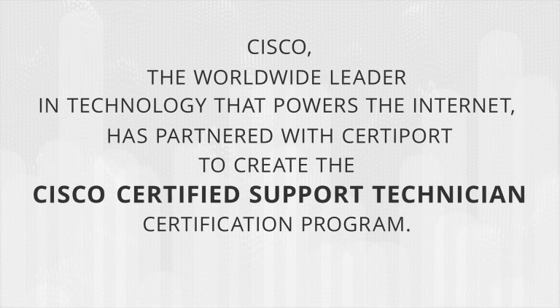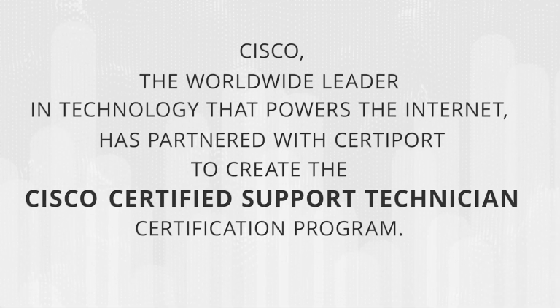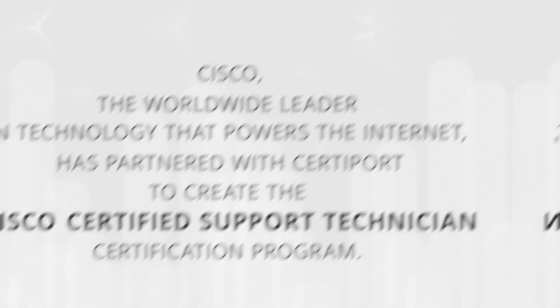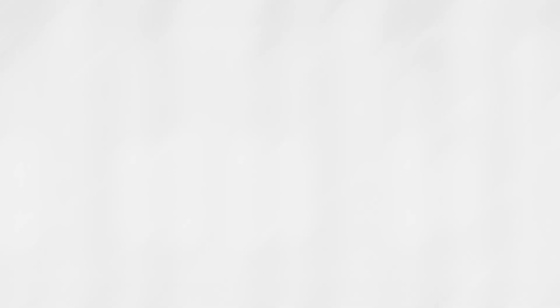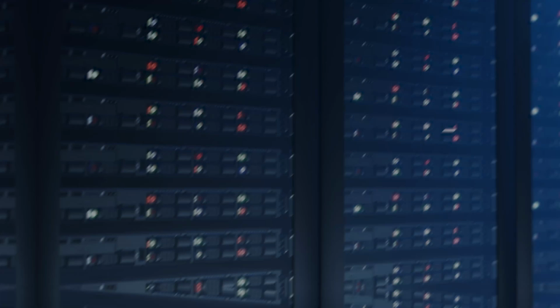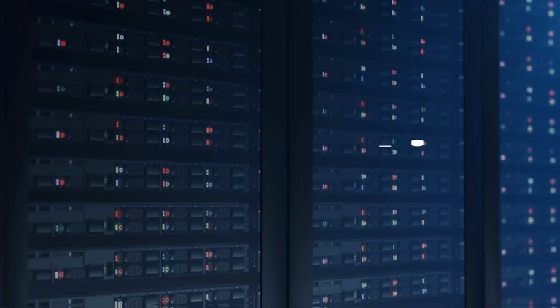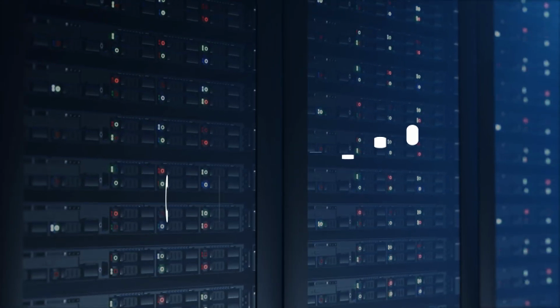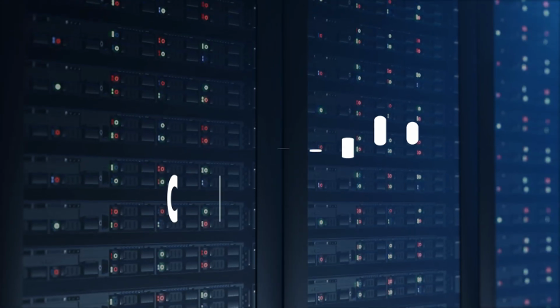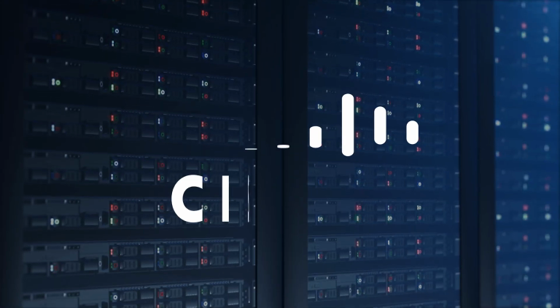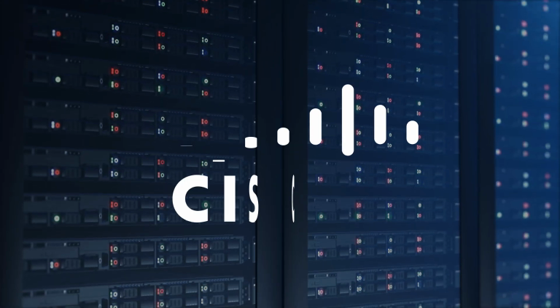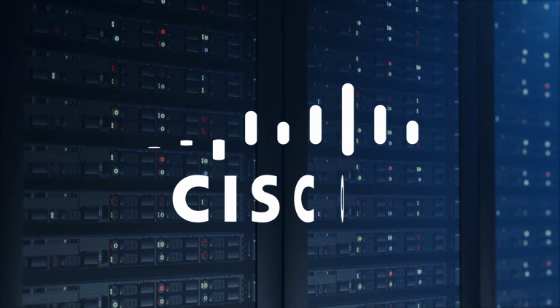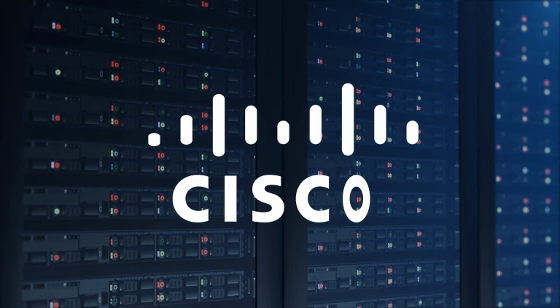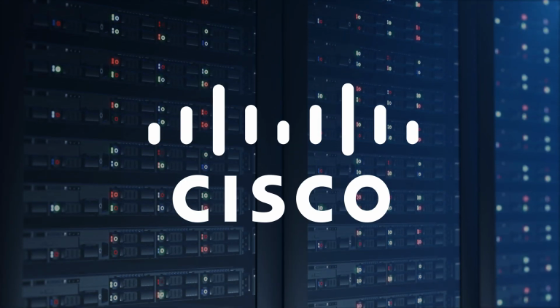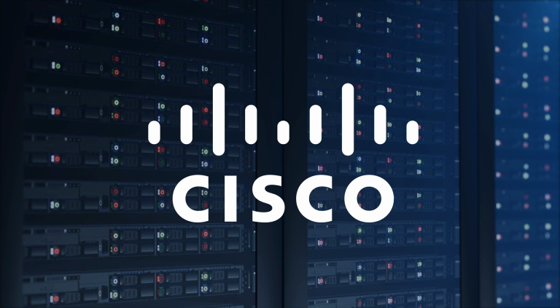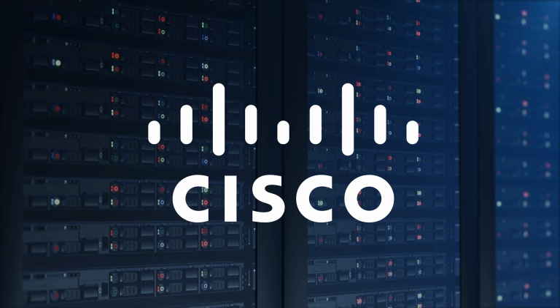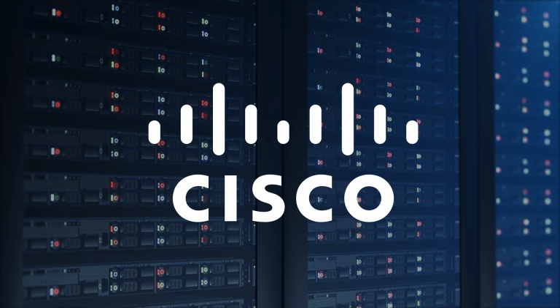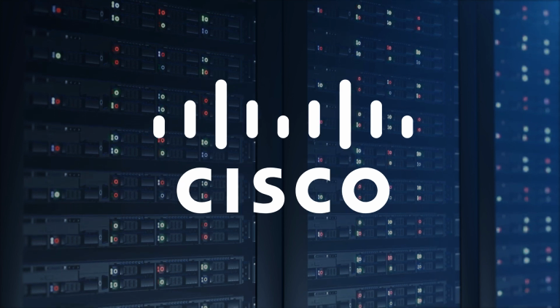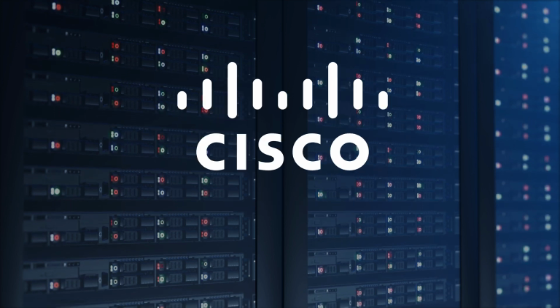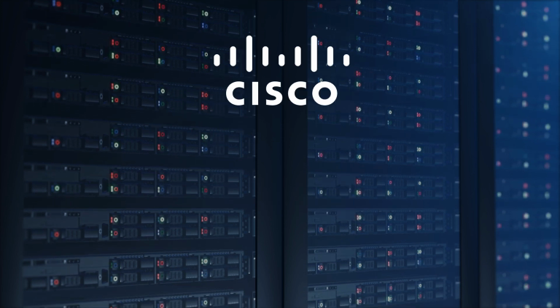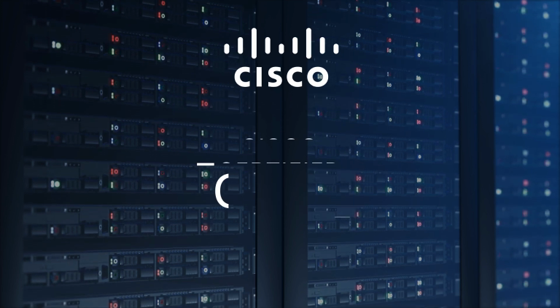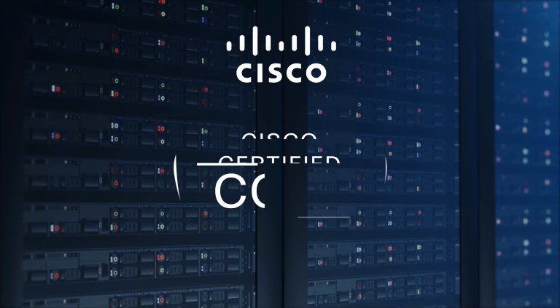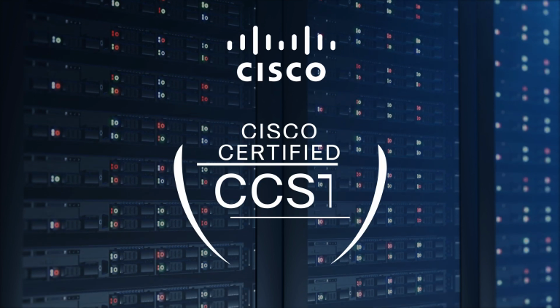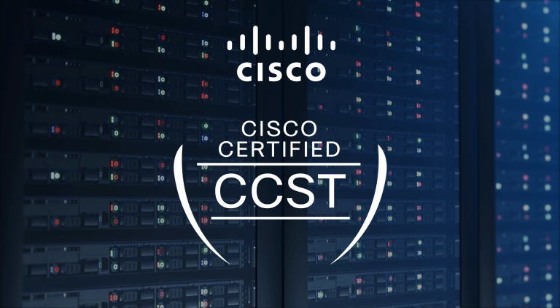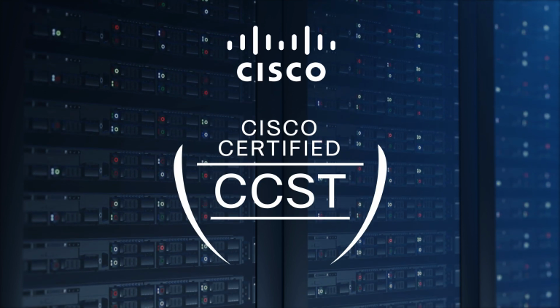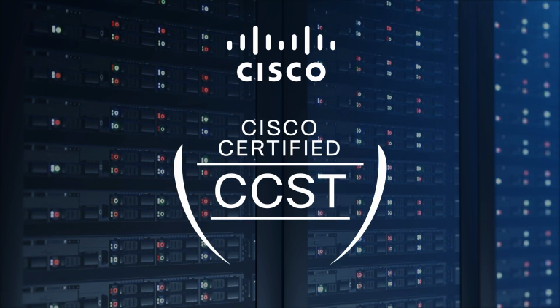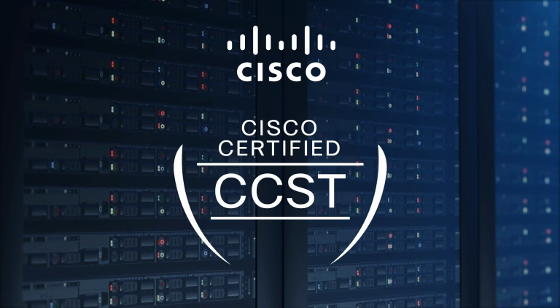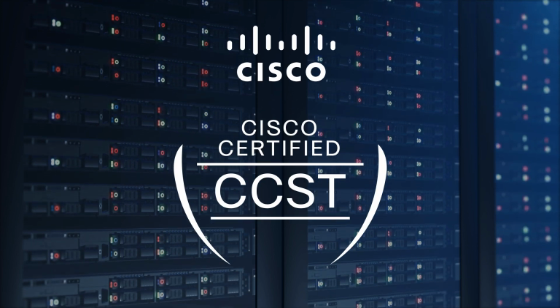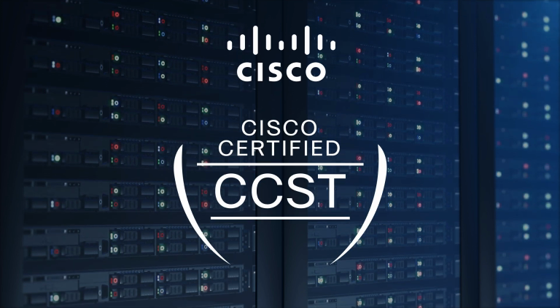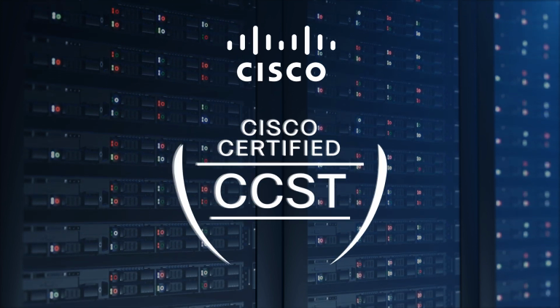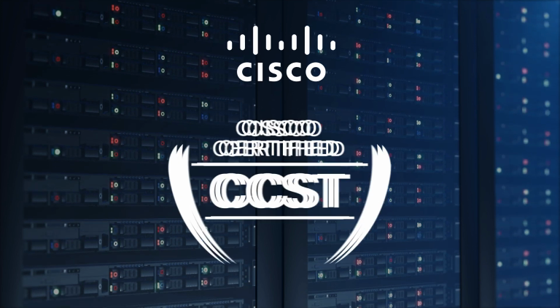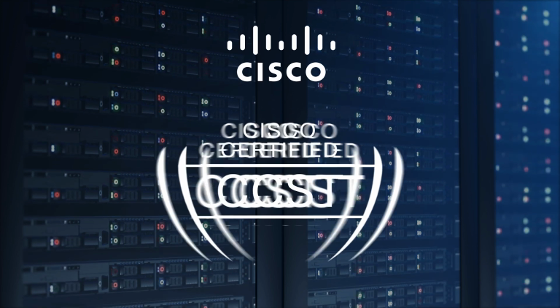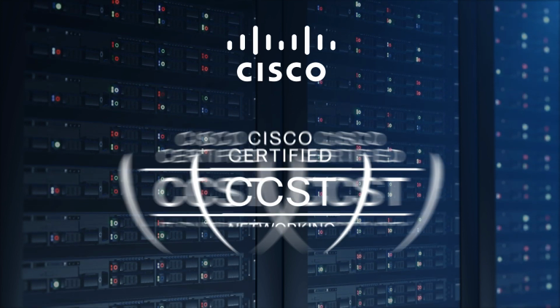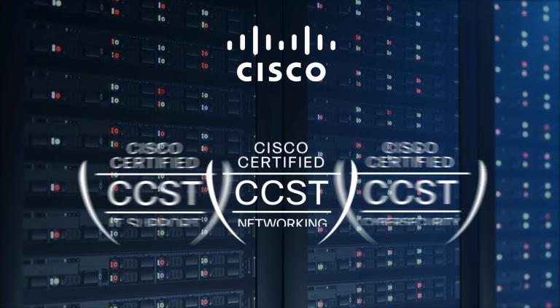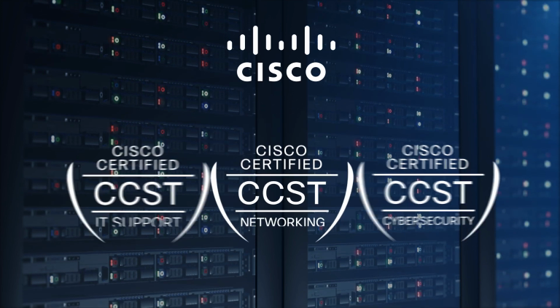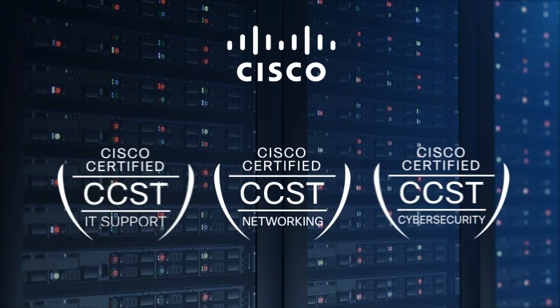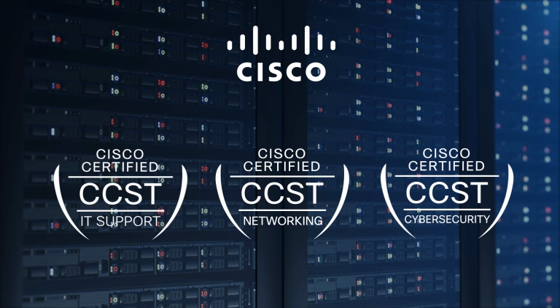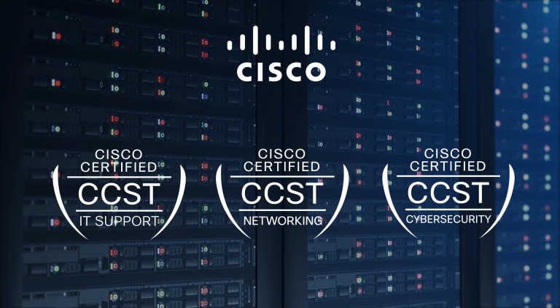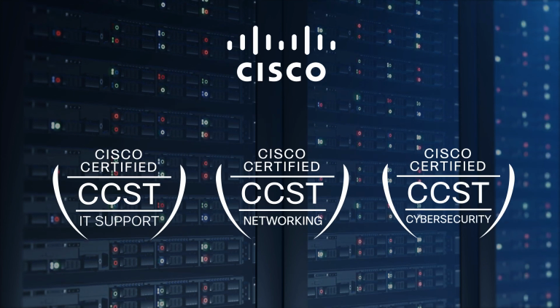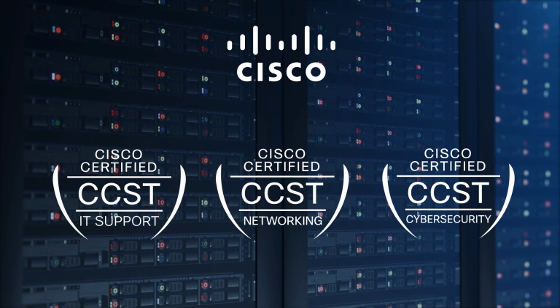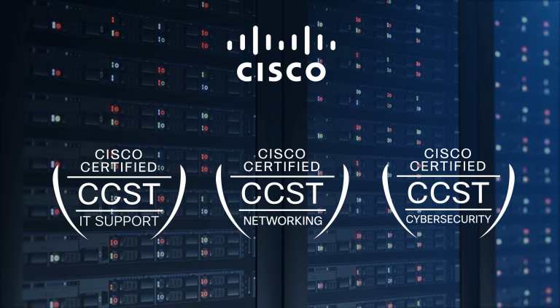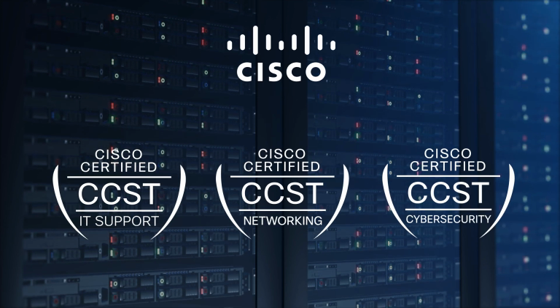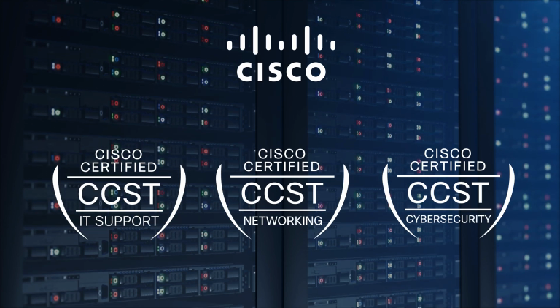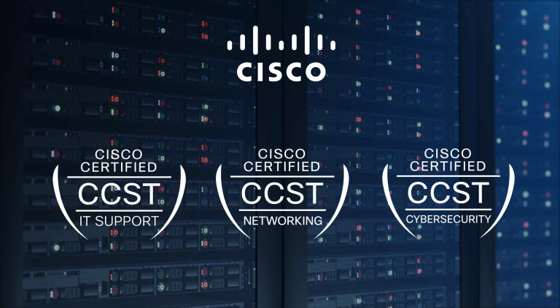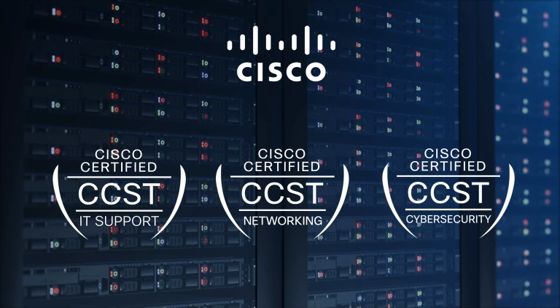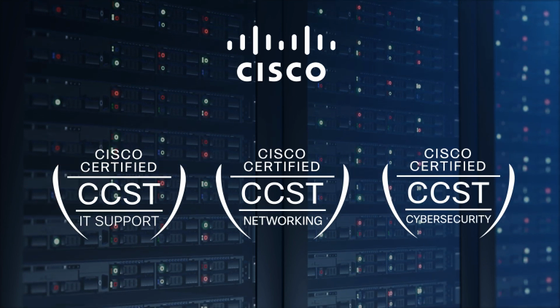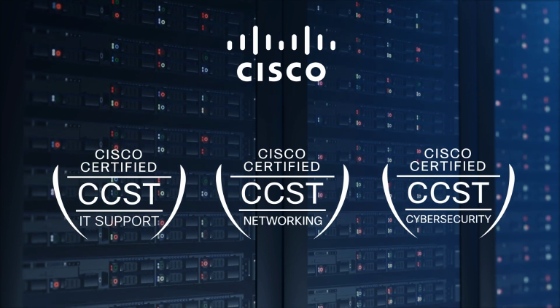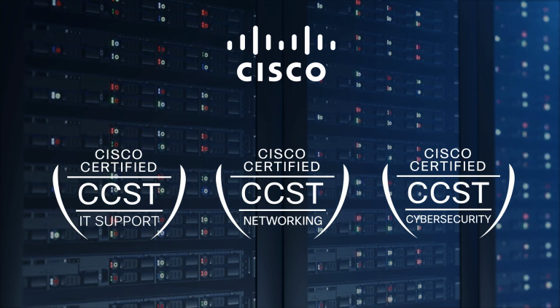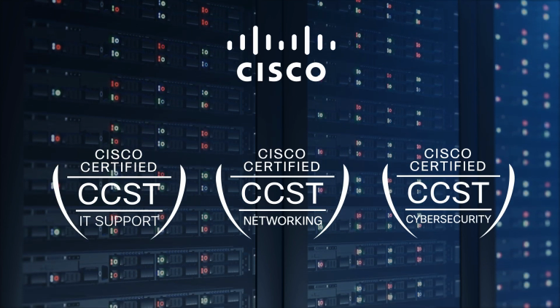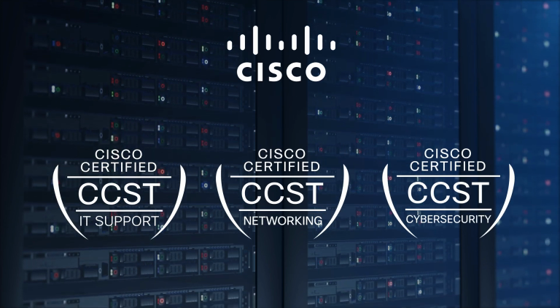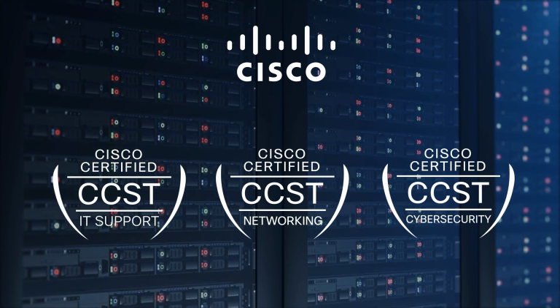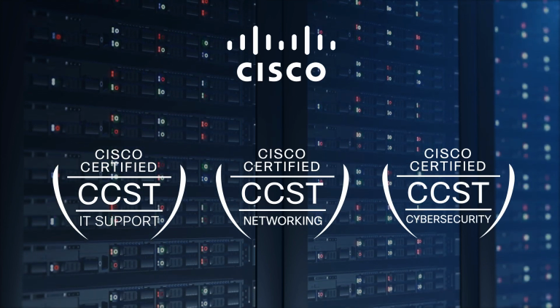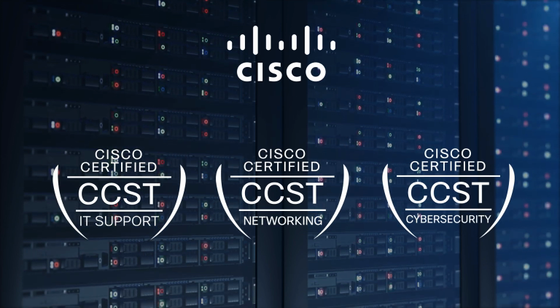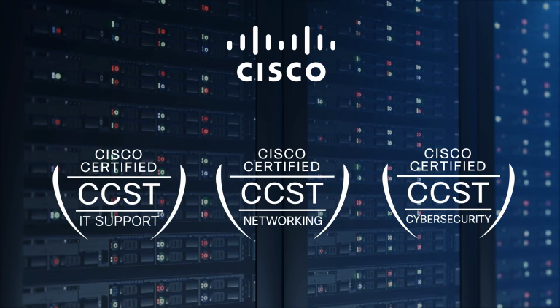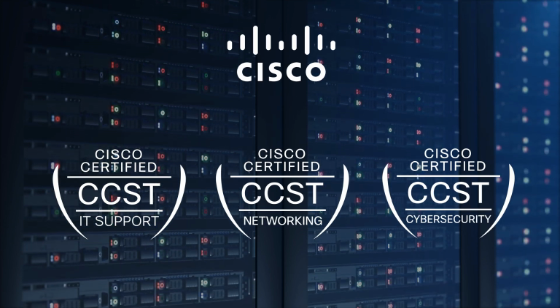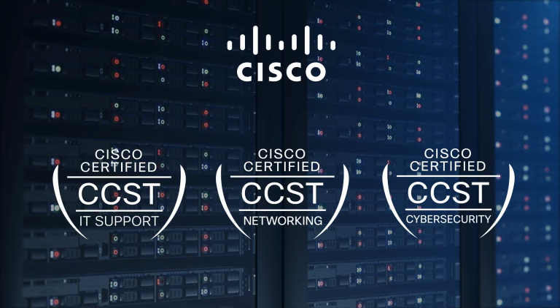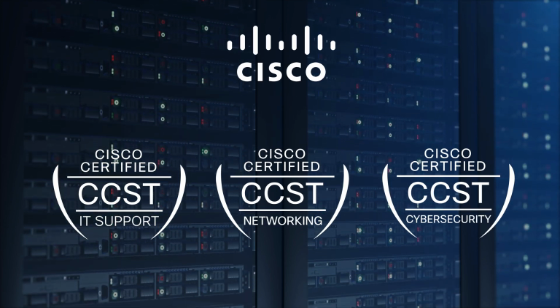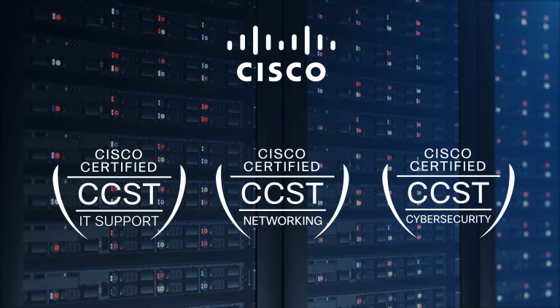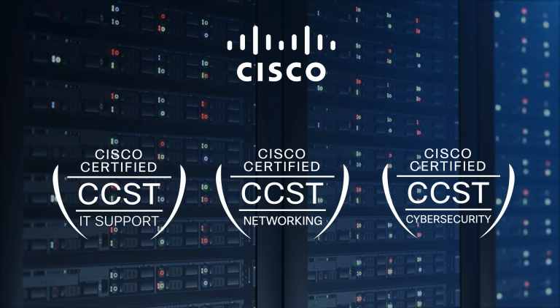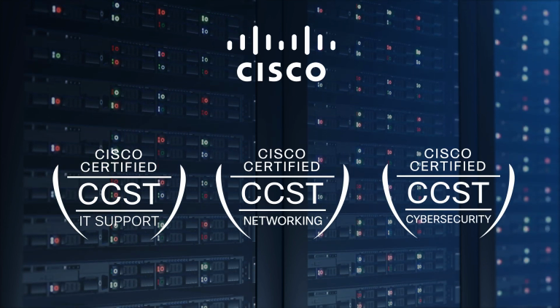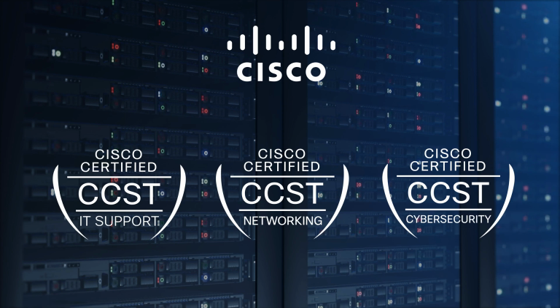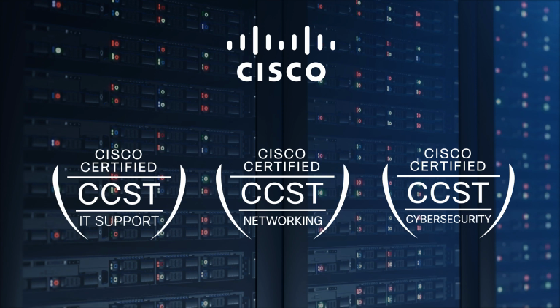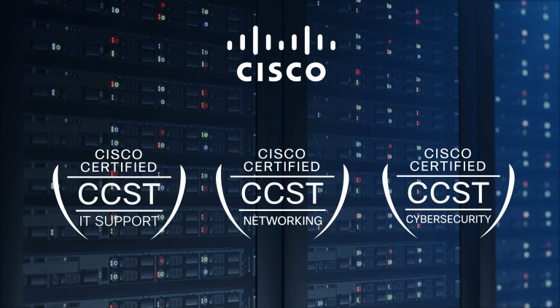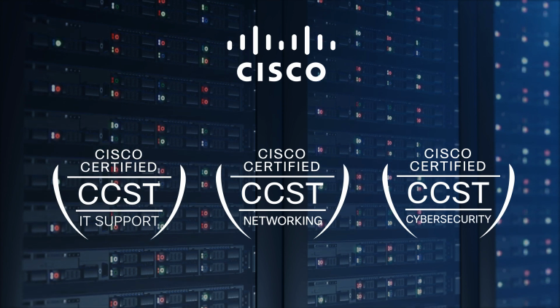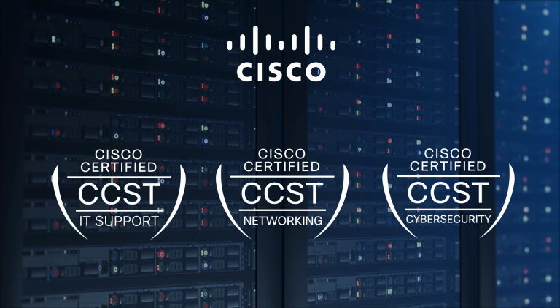CERTIPORT is proud to introduce the CCST IT Support, CCST Networking, and CCST Cybersecurity Certifications.